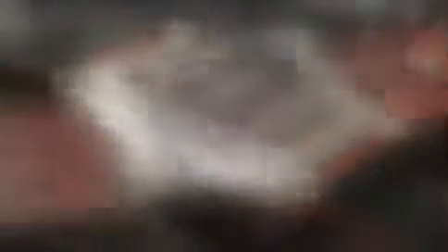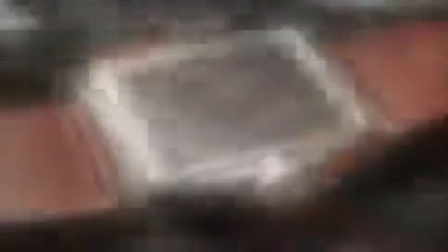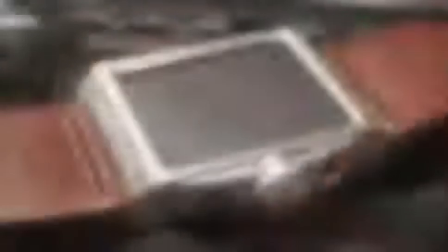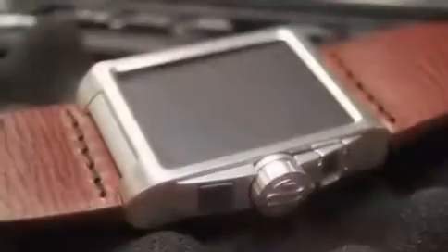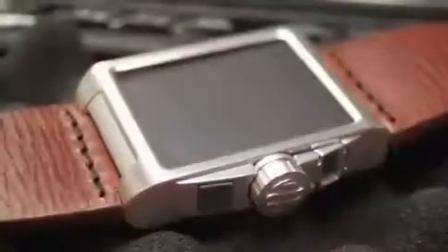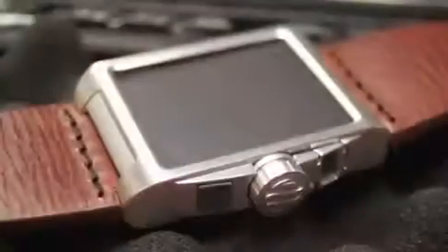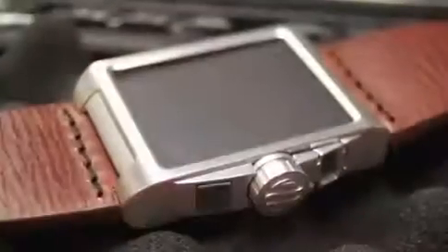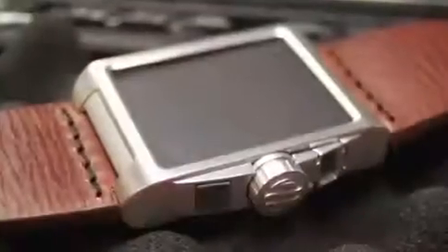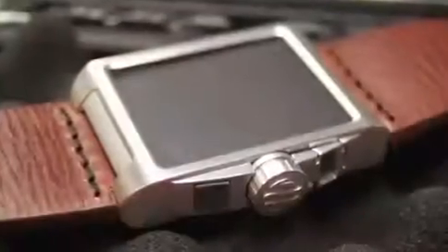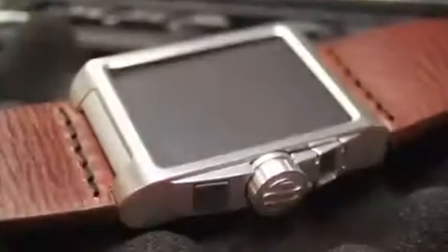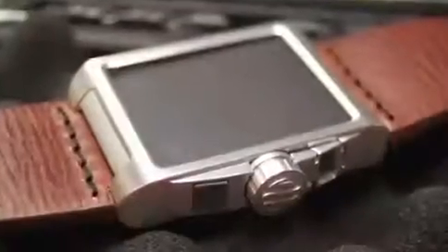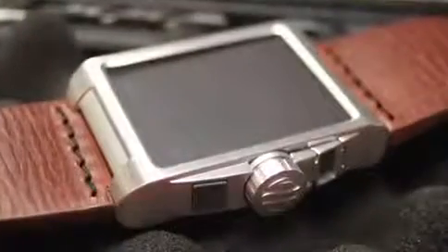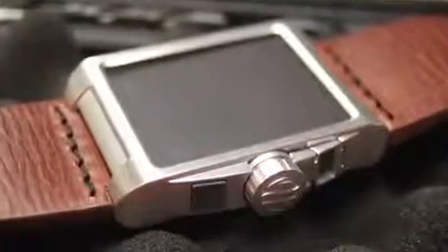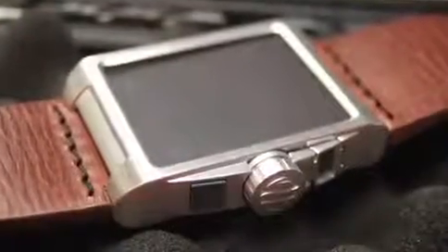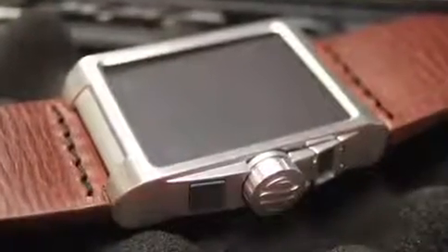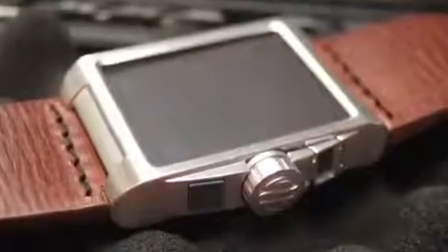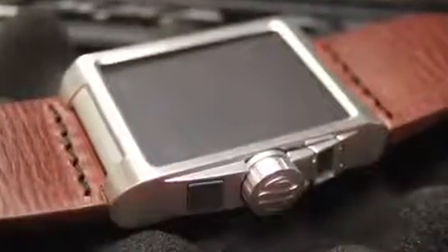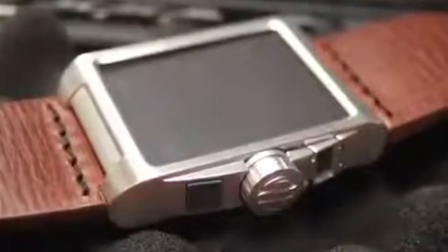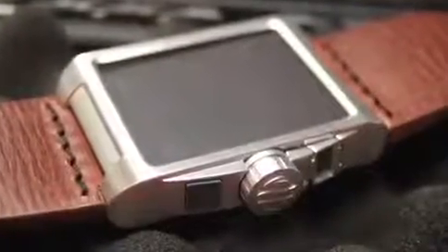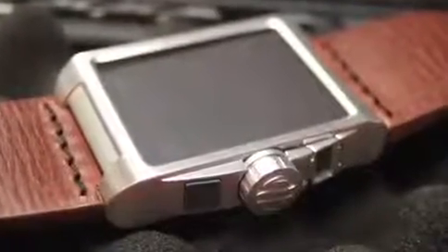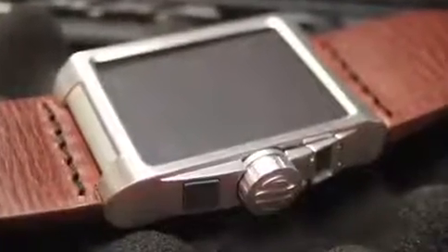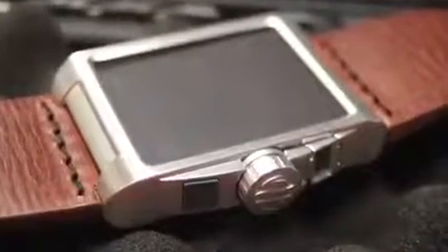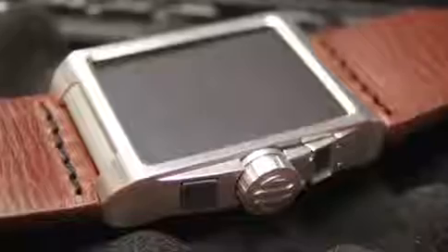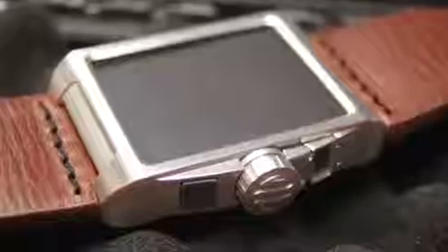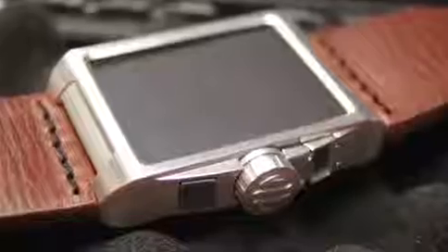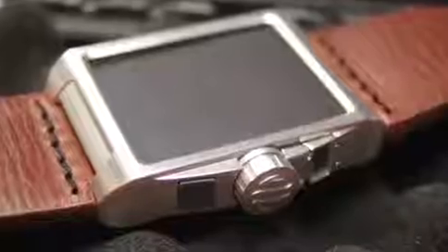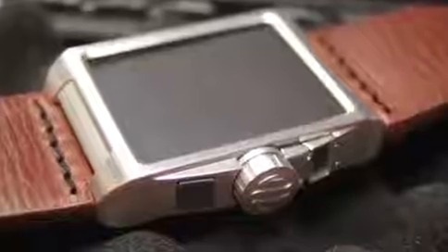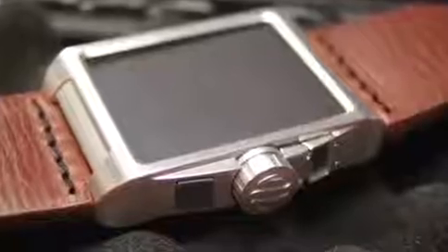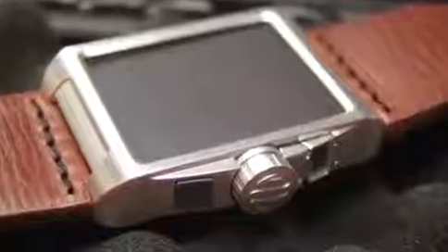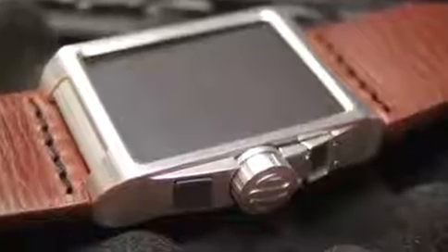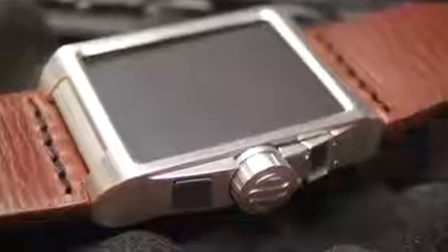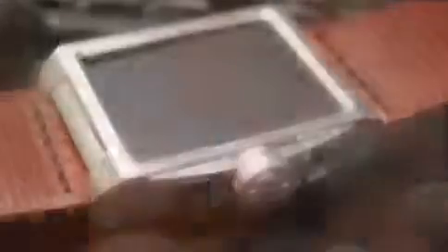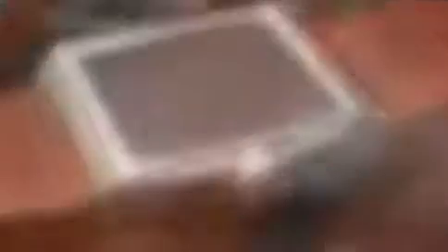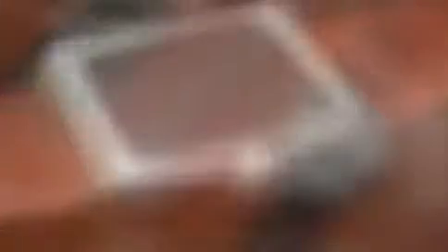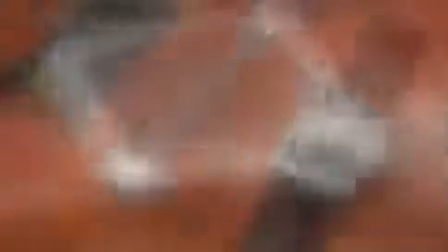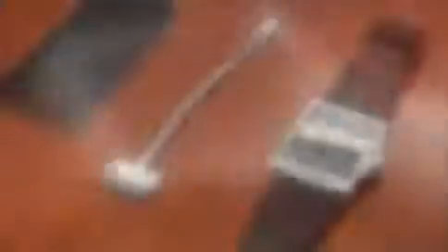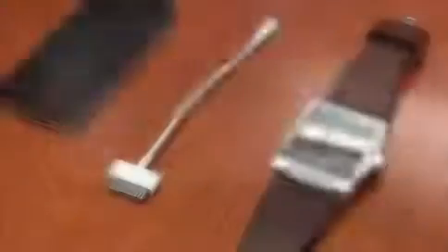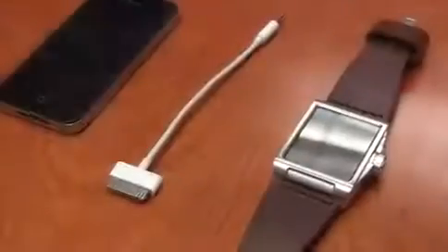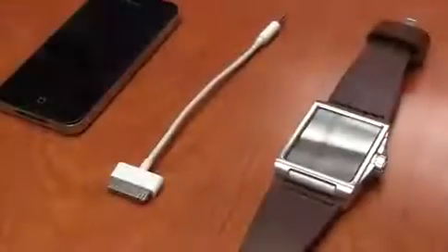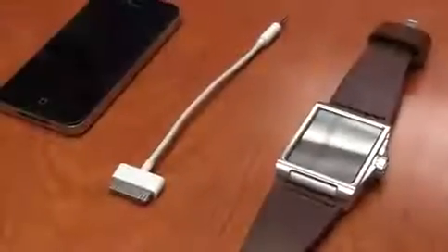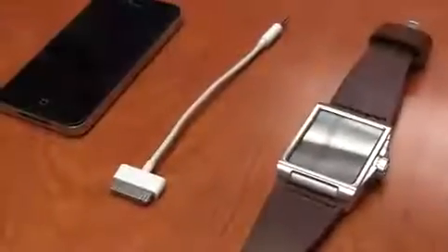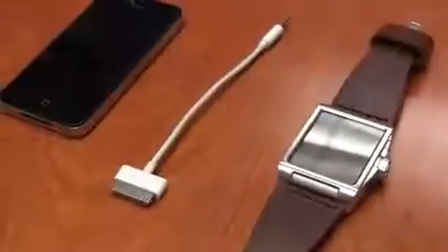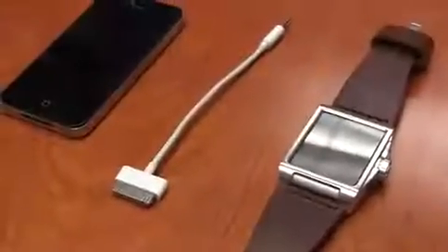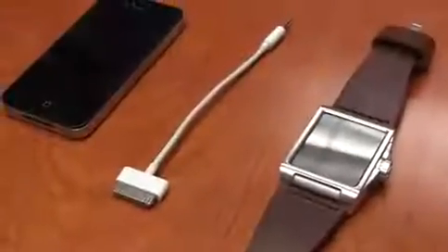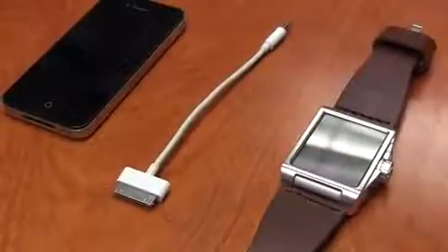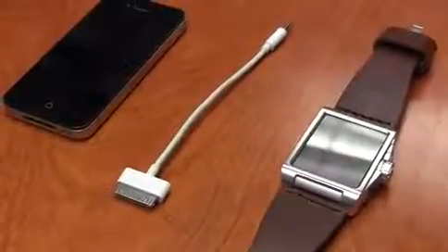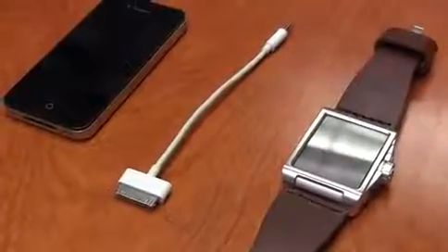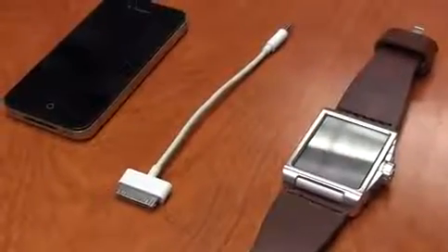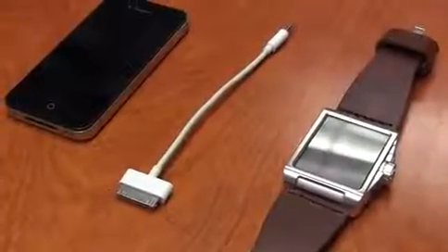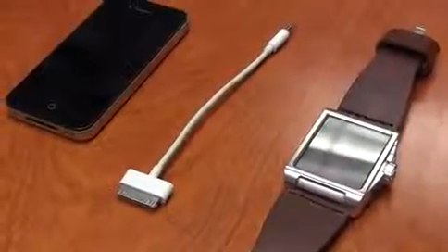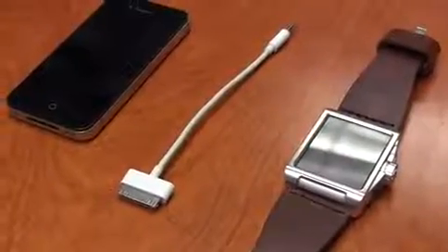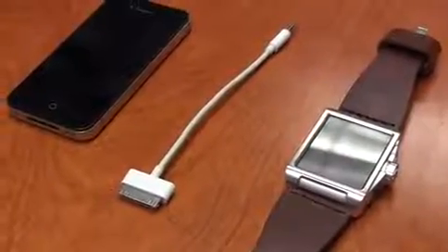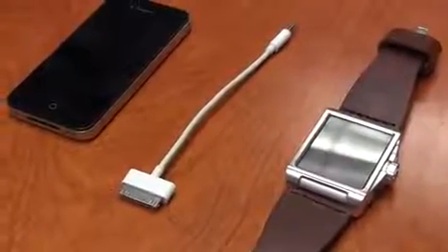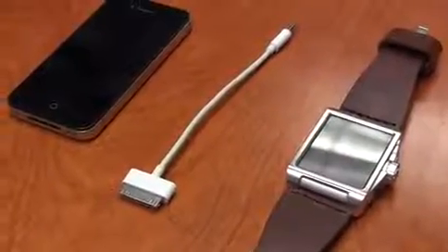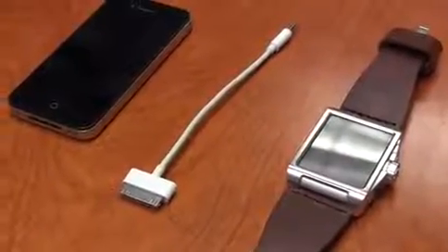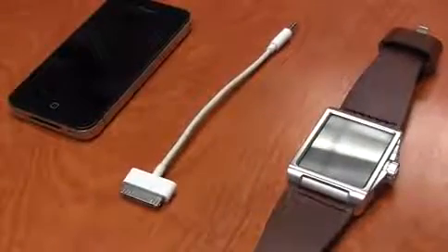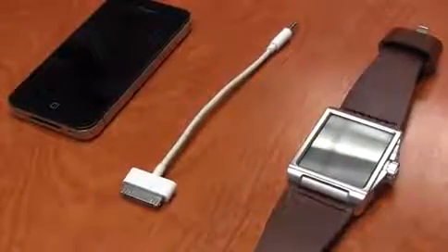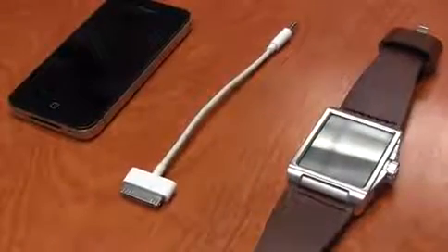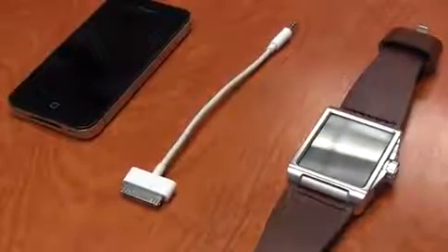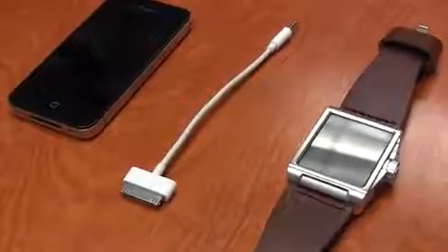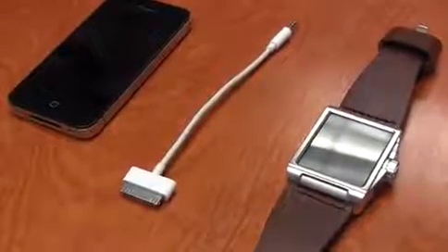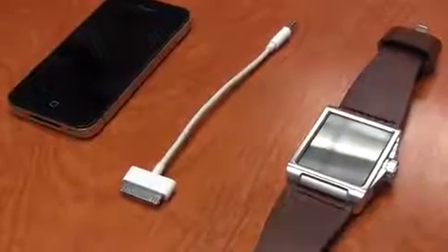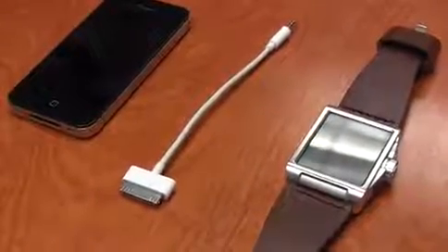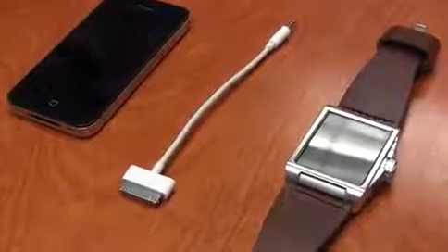To end charging, disconnect from your mobile device and Carbon. Close the screw cap and press the button for two seconds.